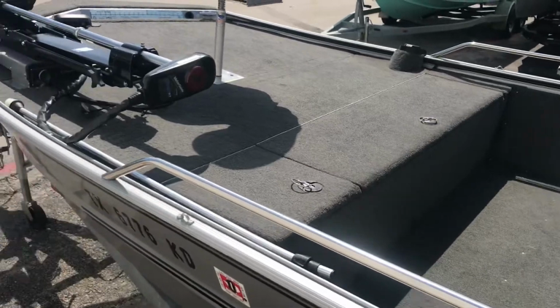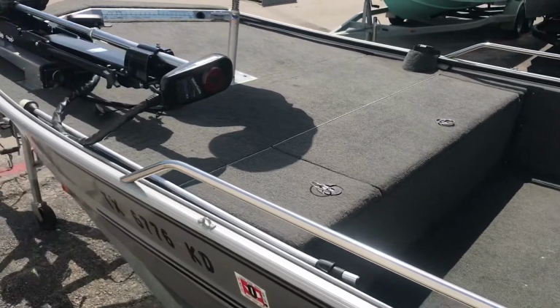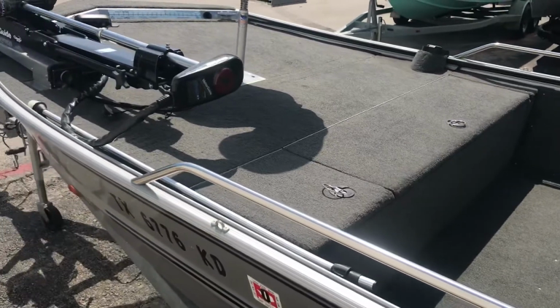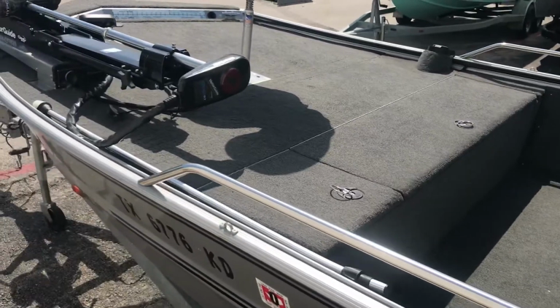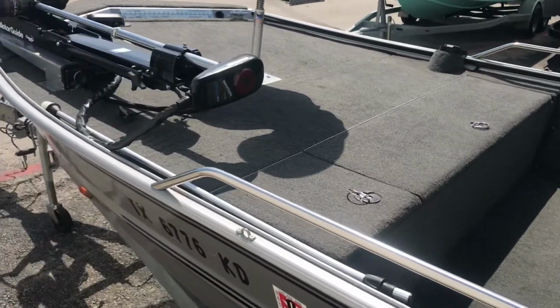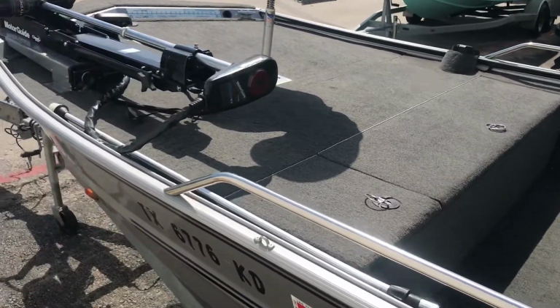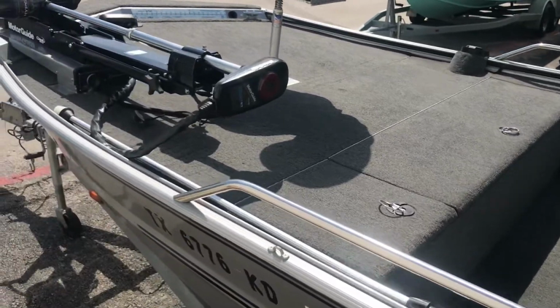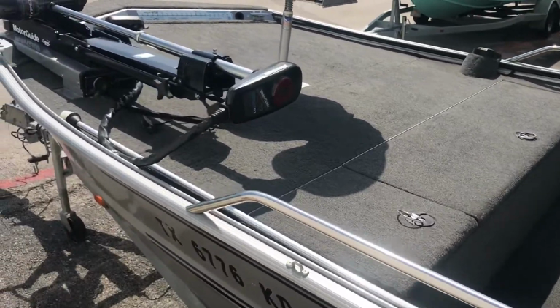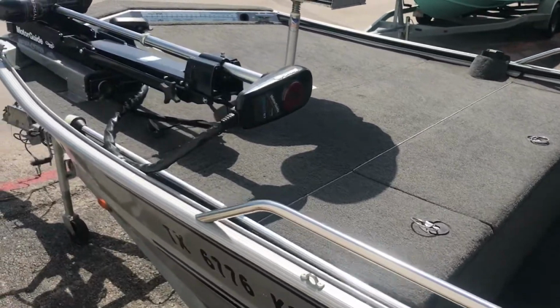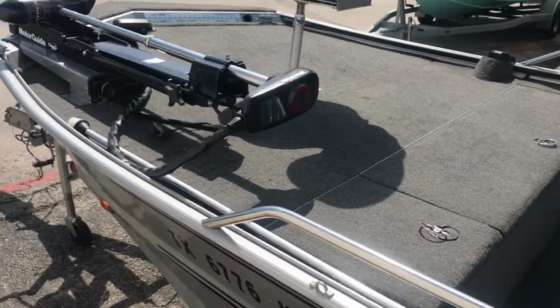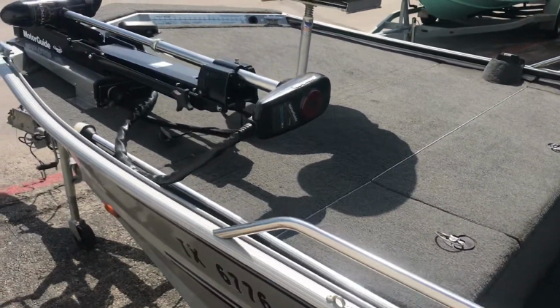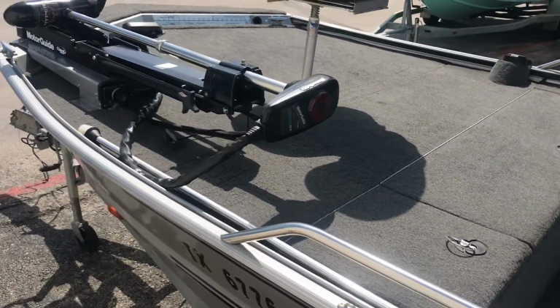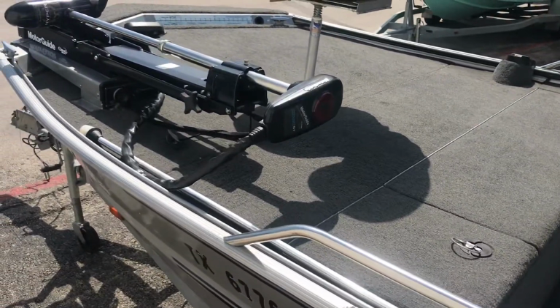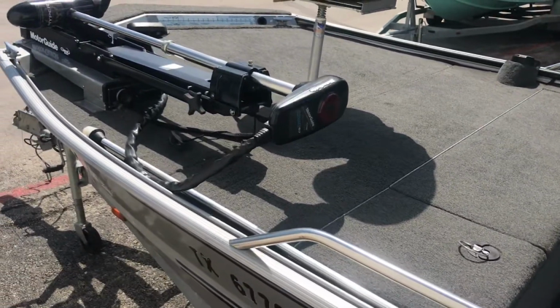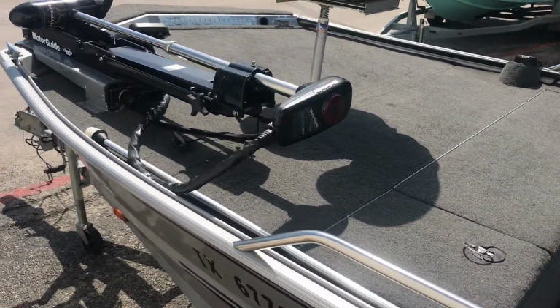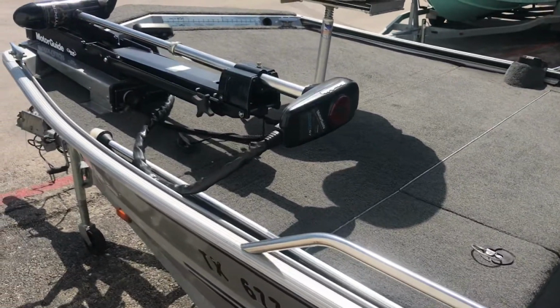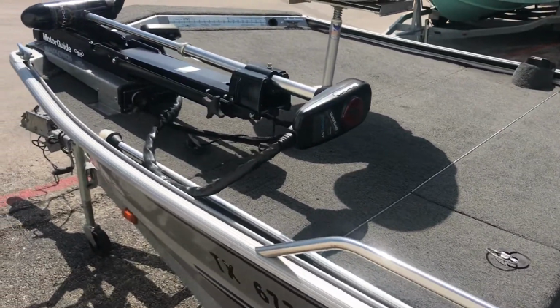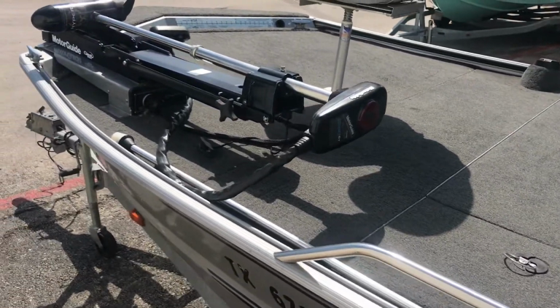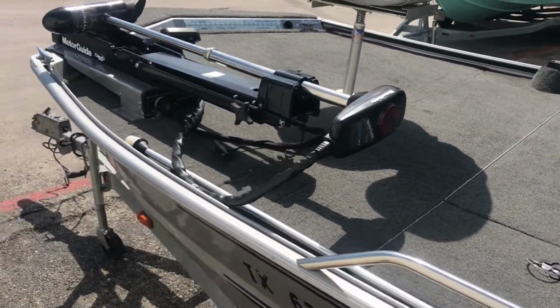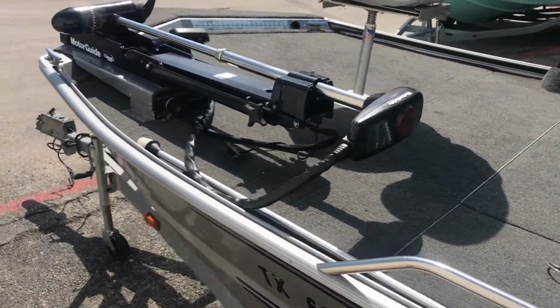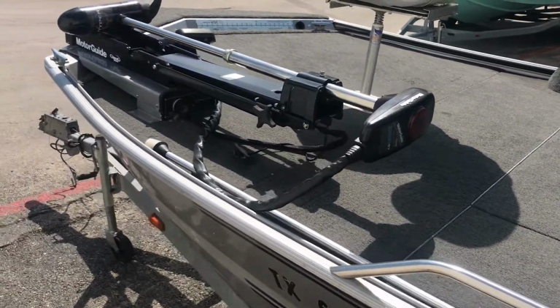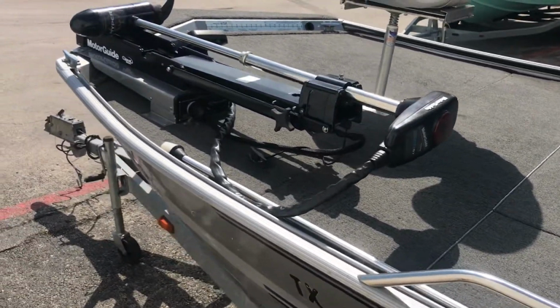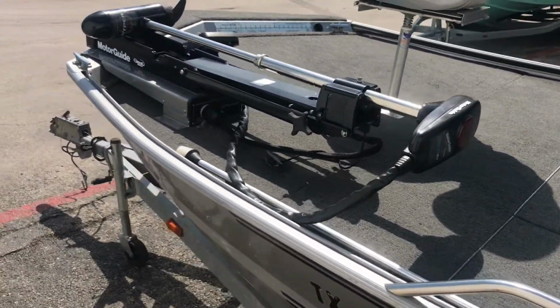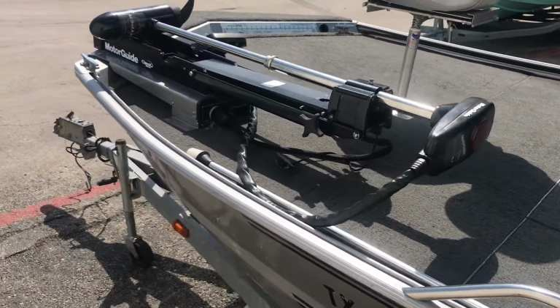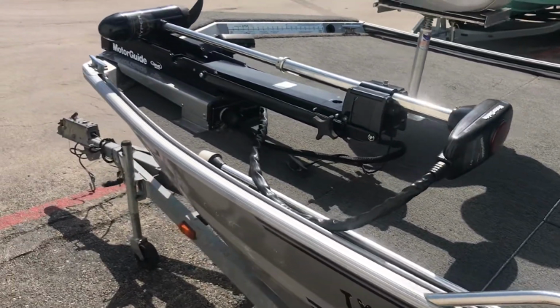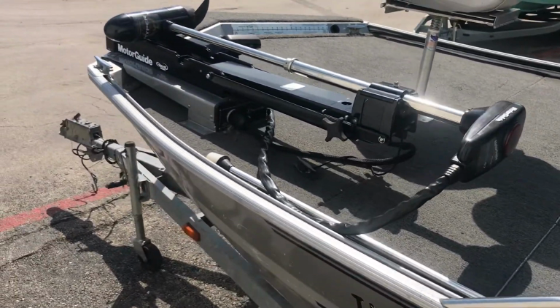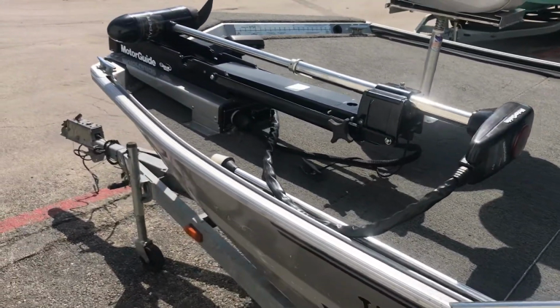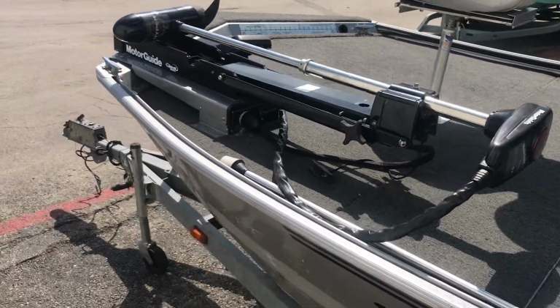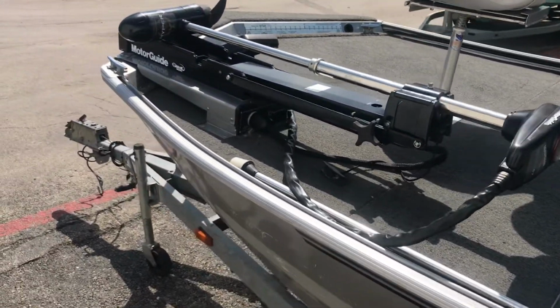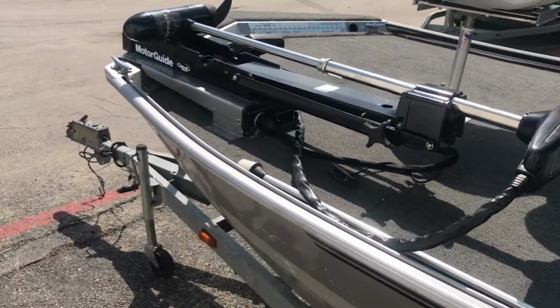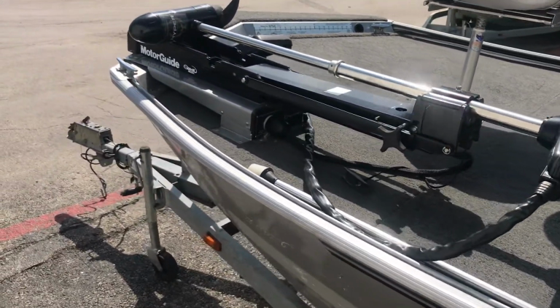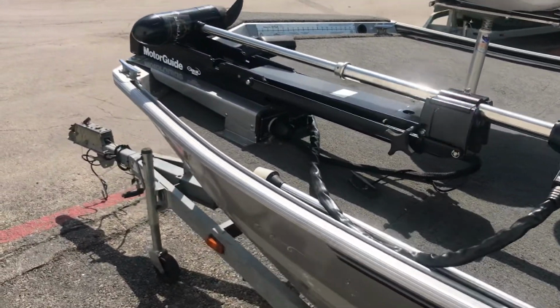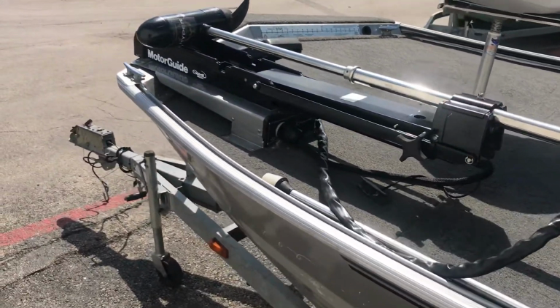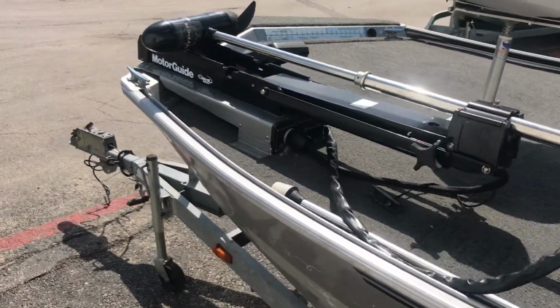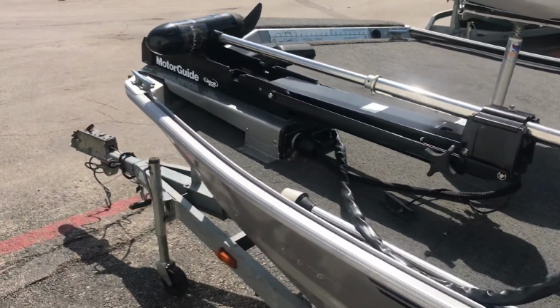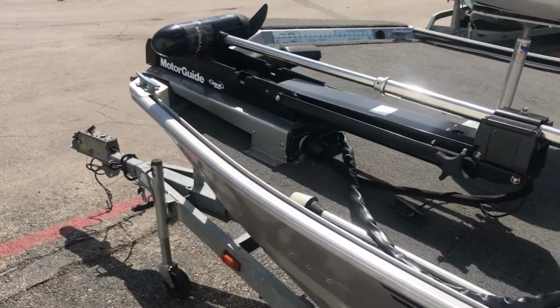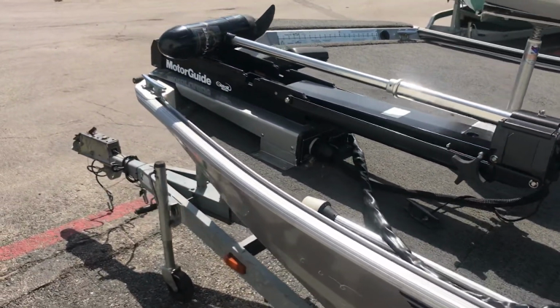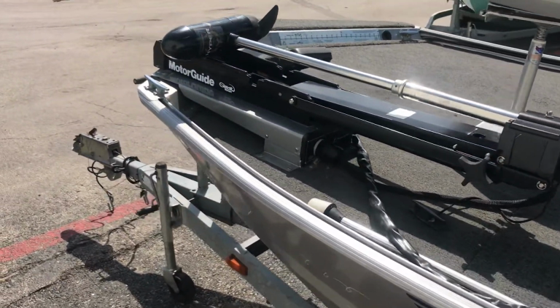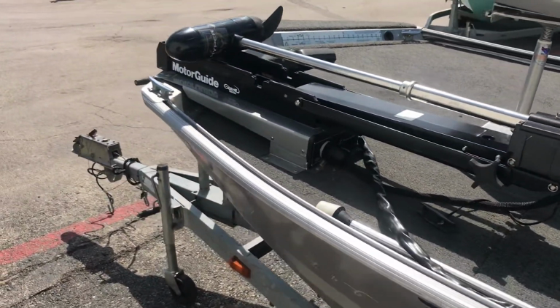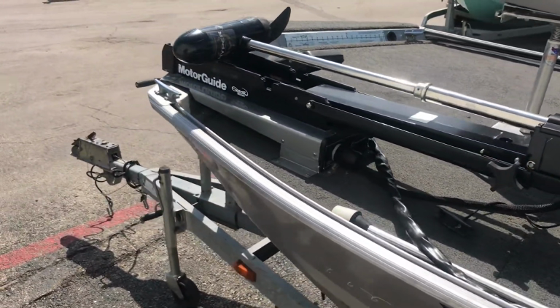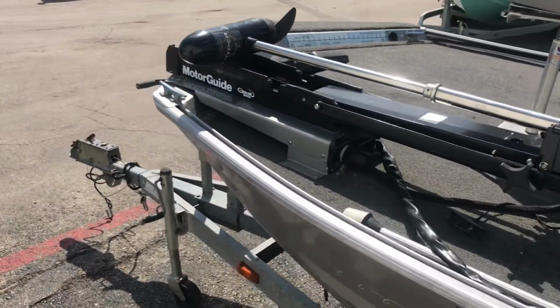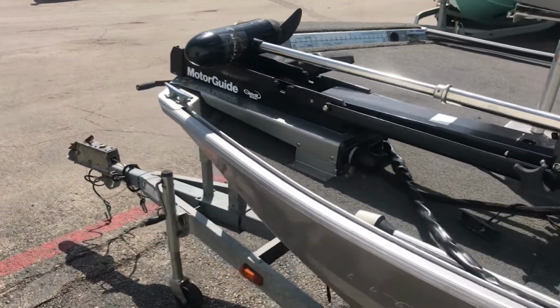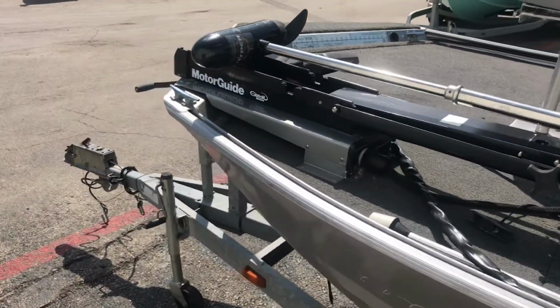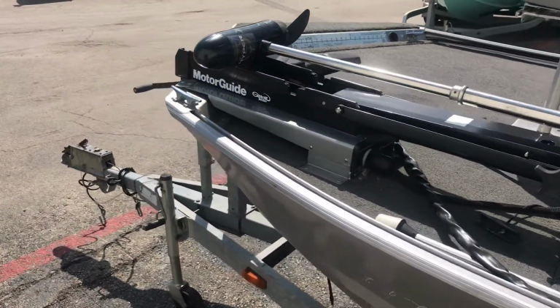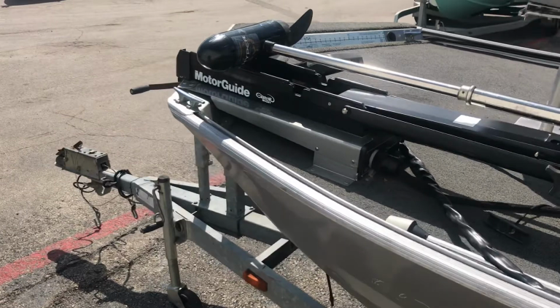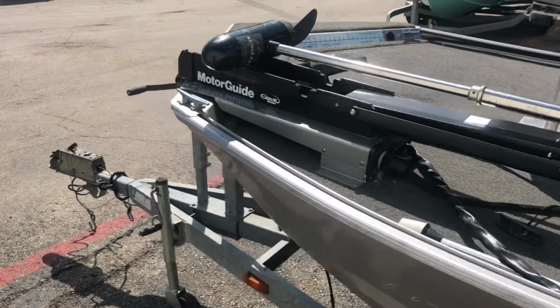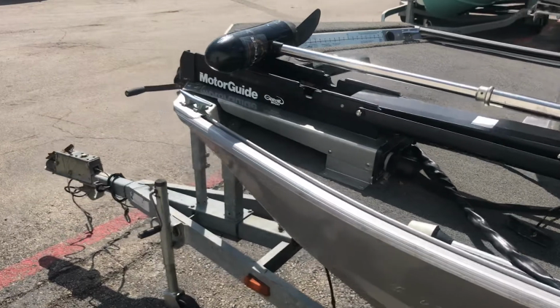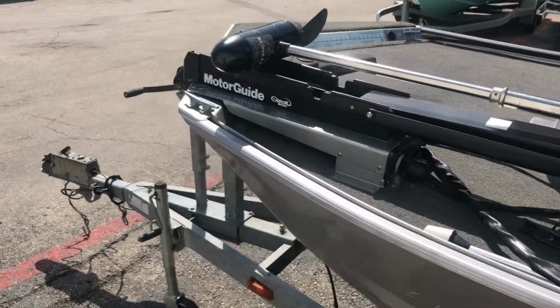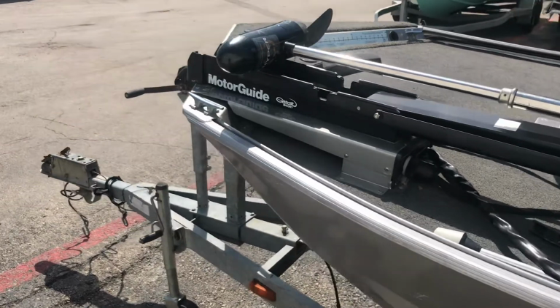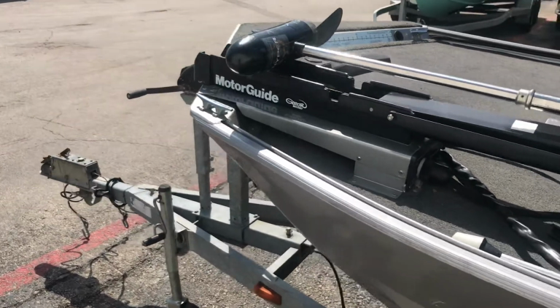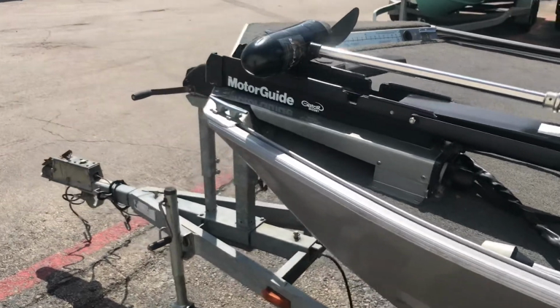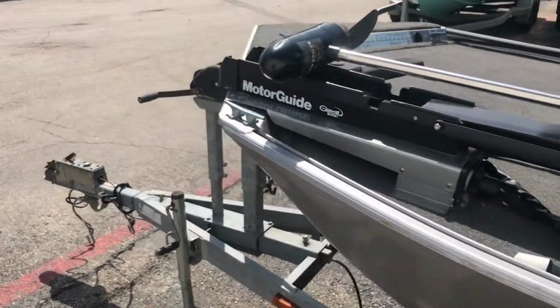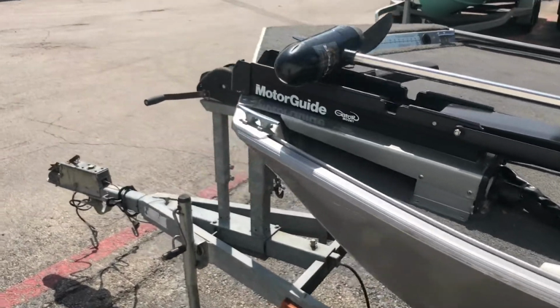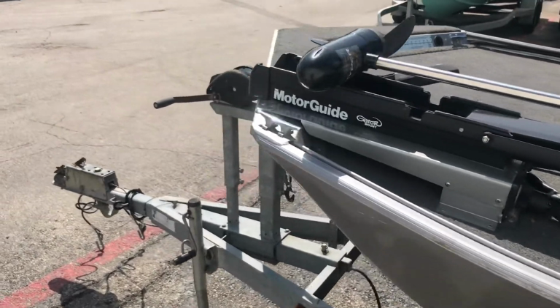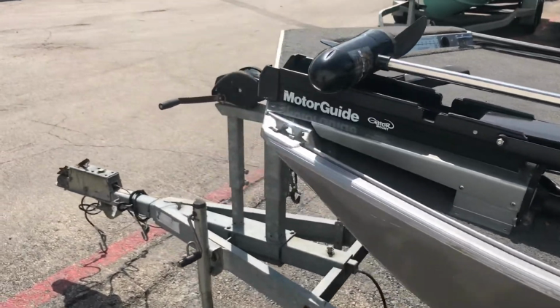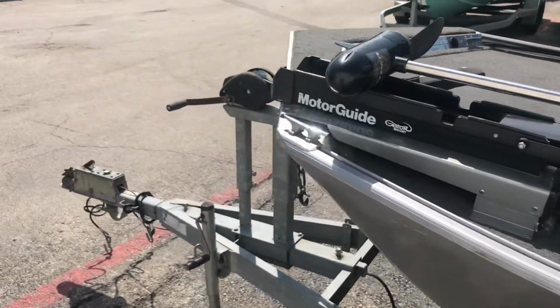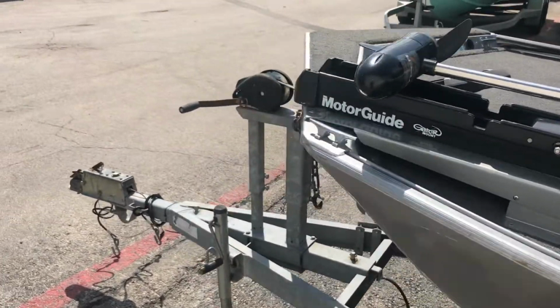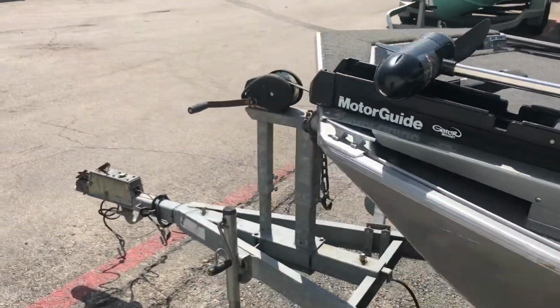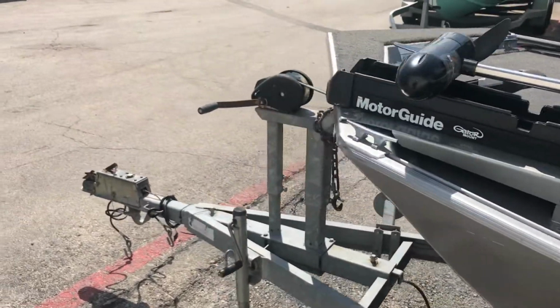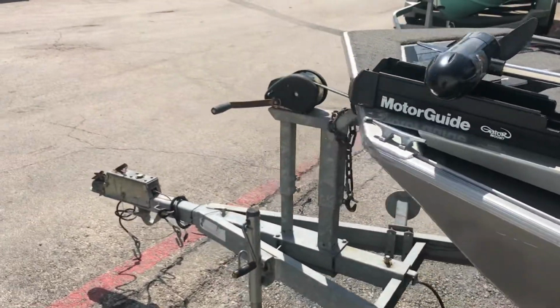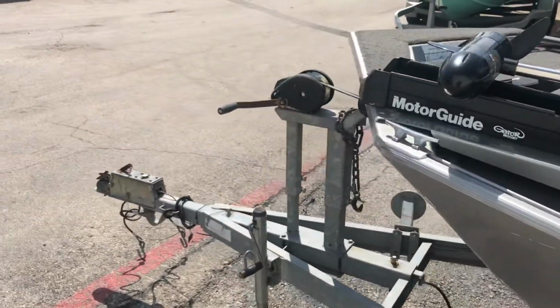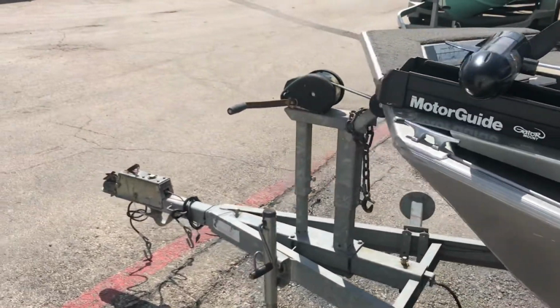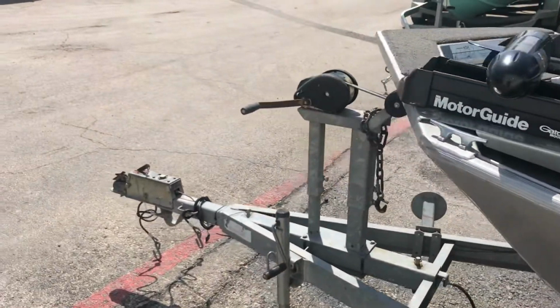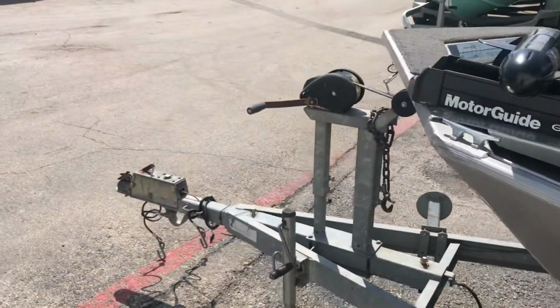Motor Guide trolling motor, foot operator. Trailer does have brakes.